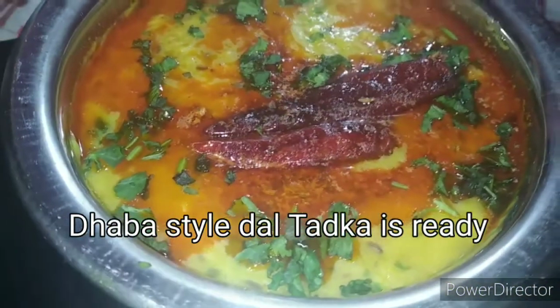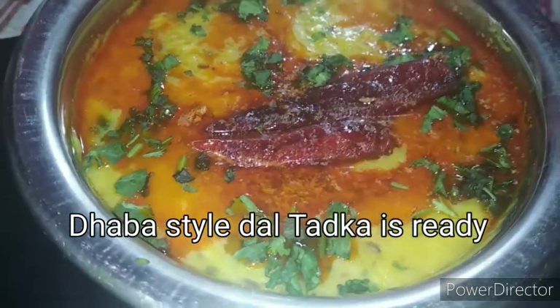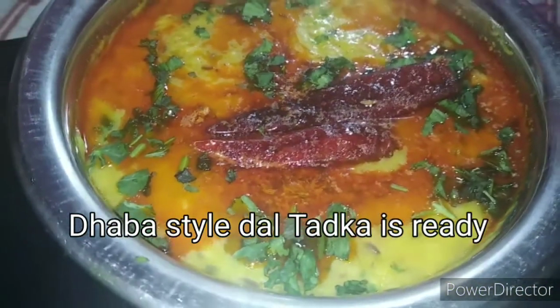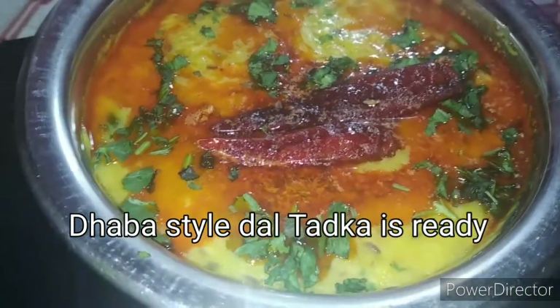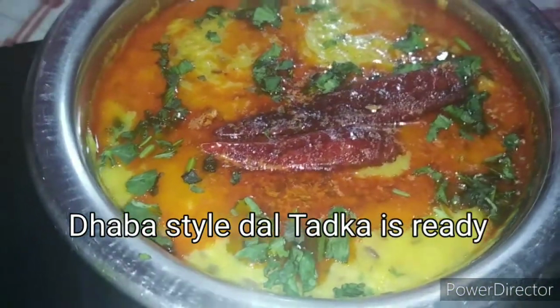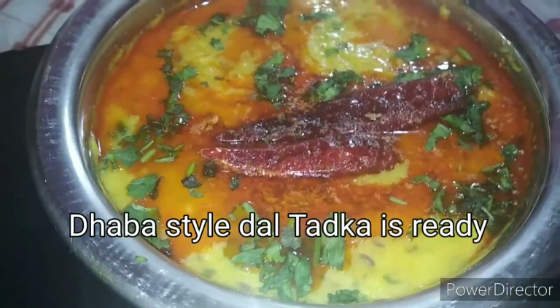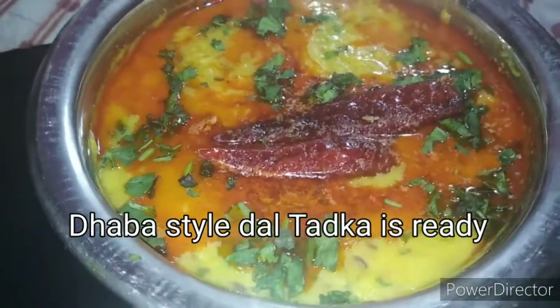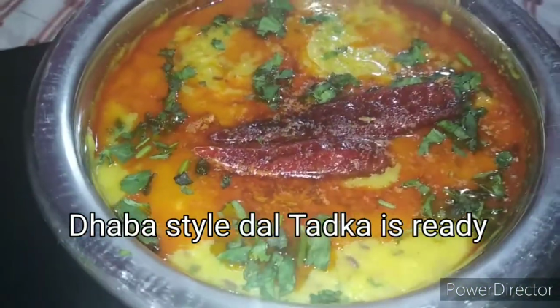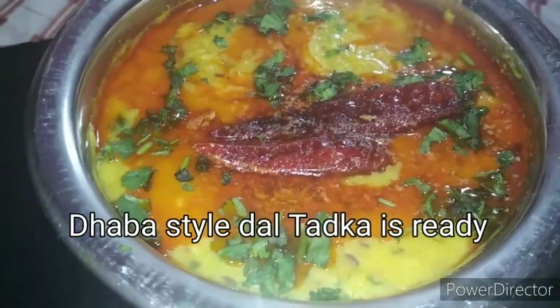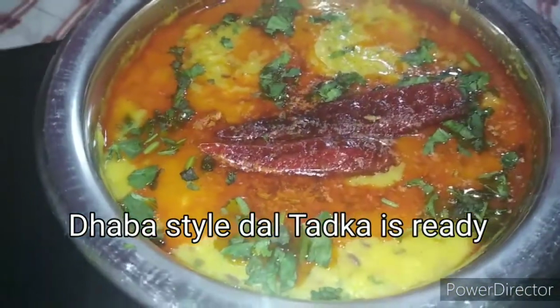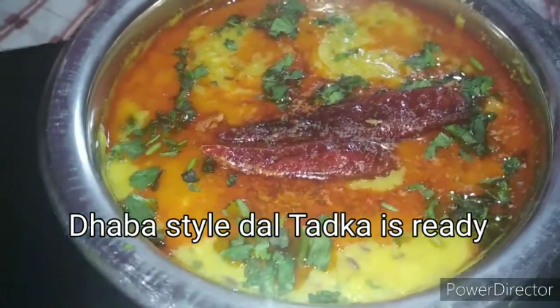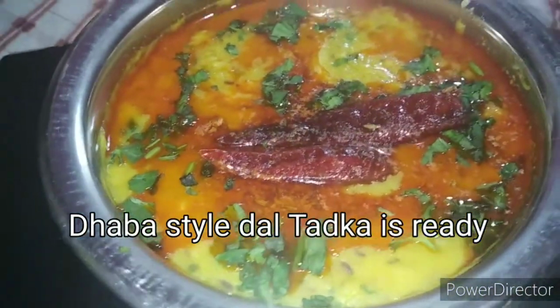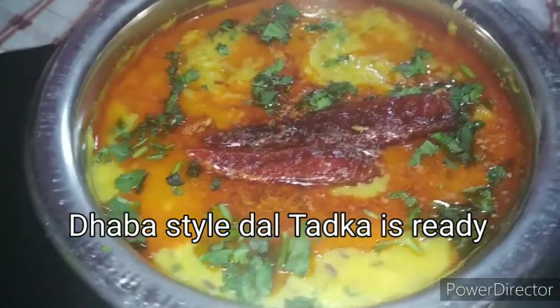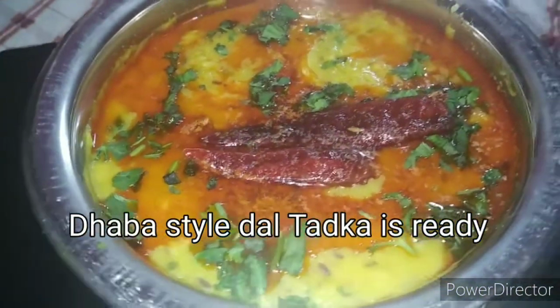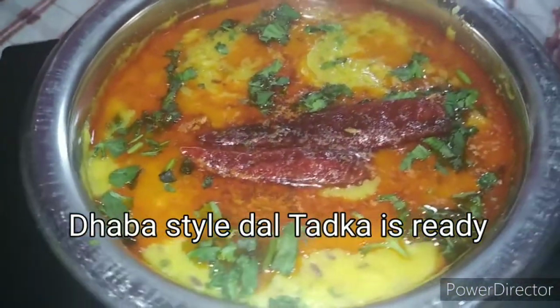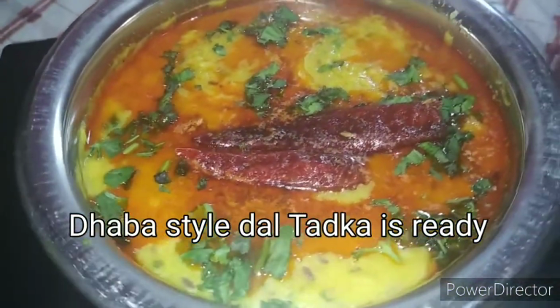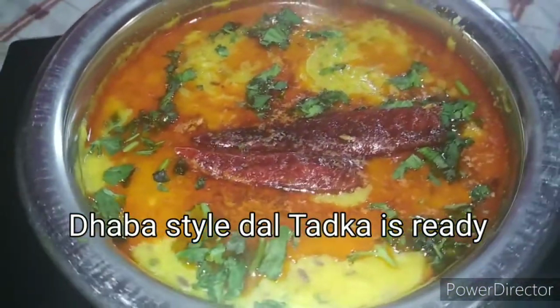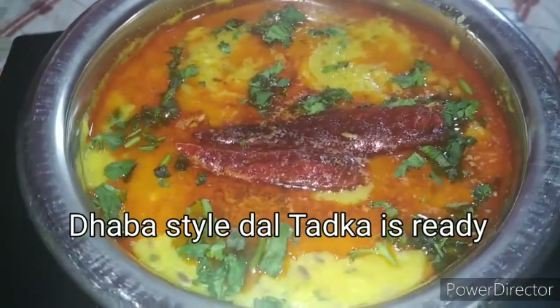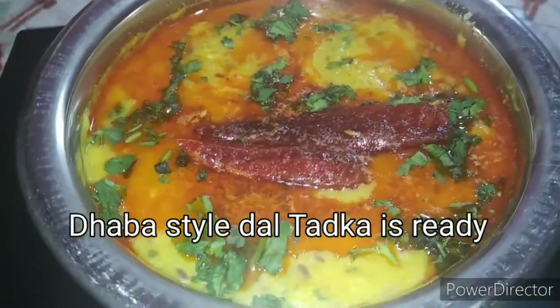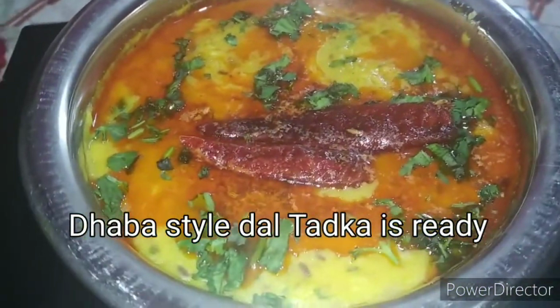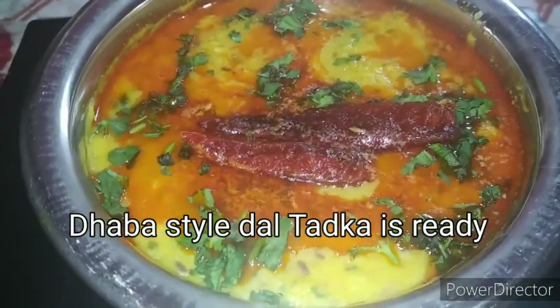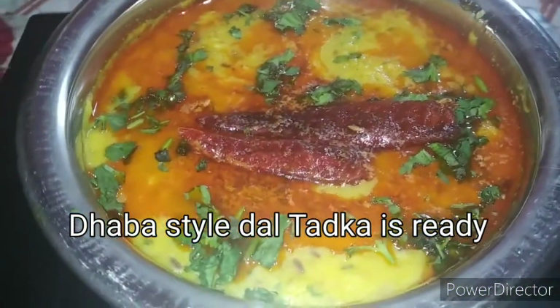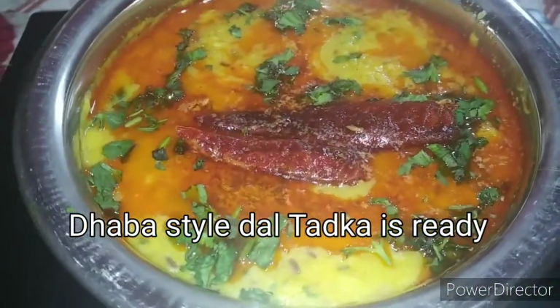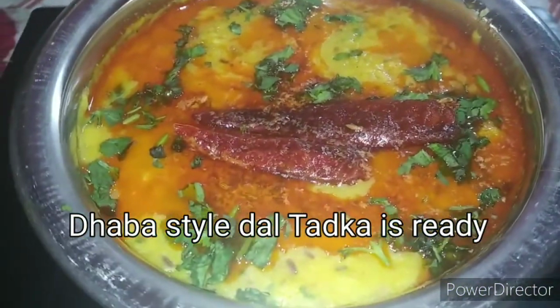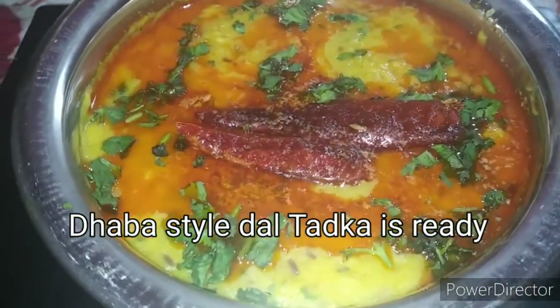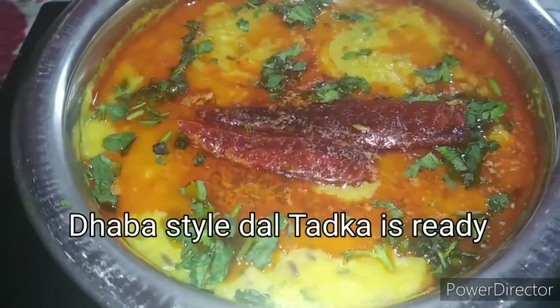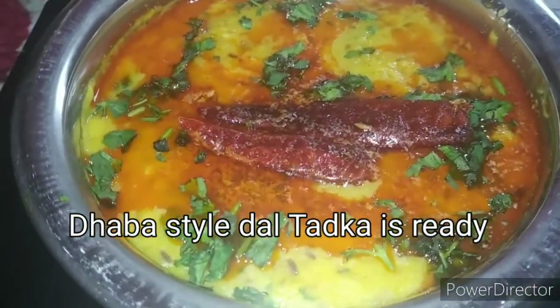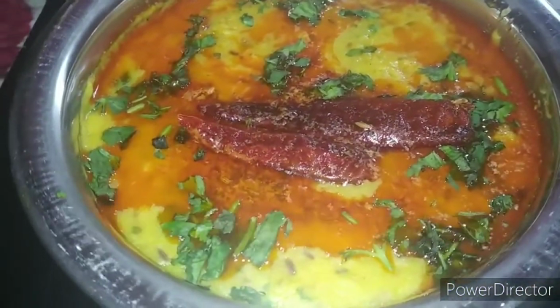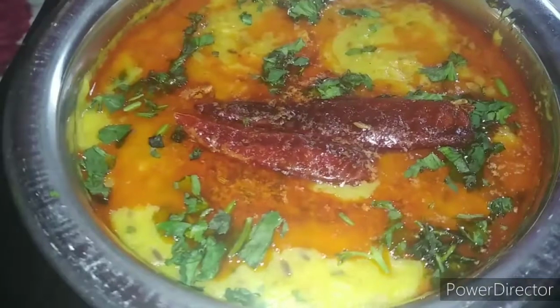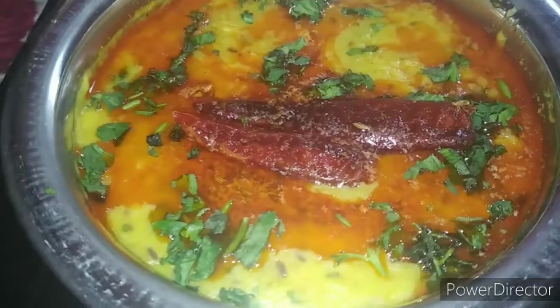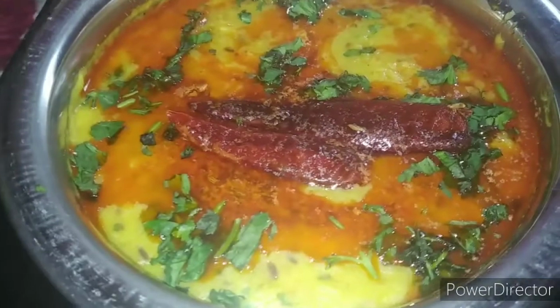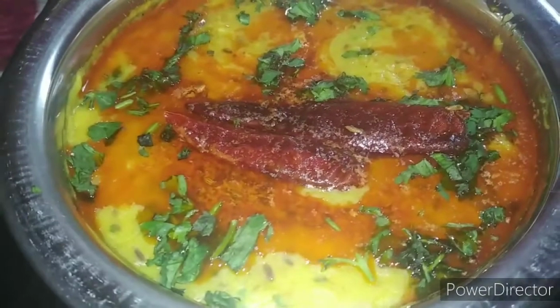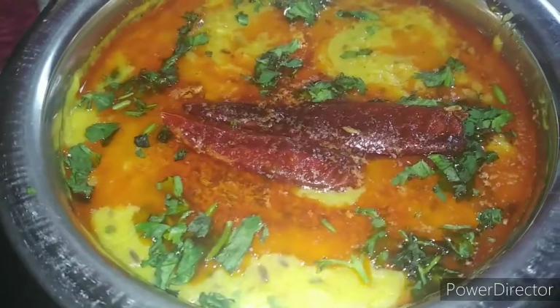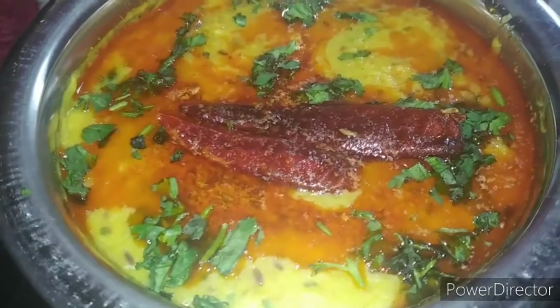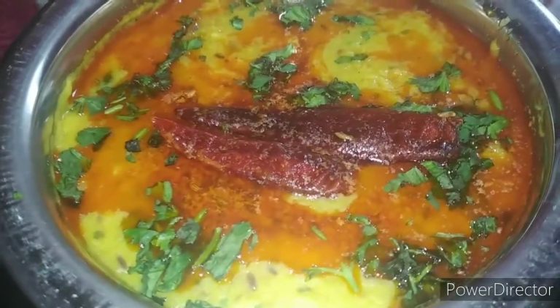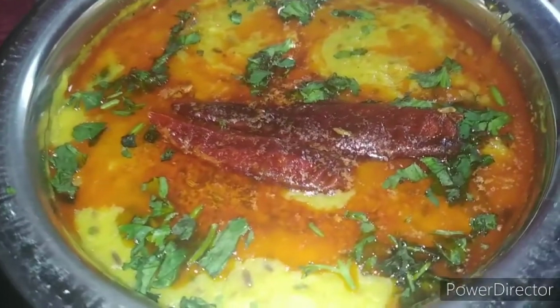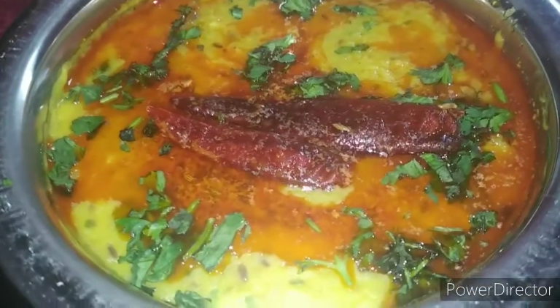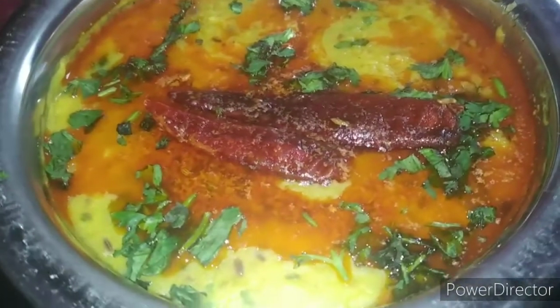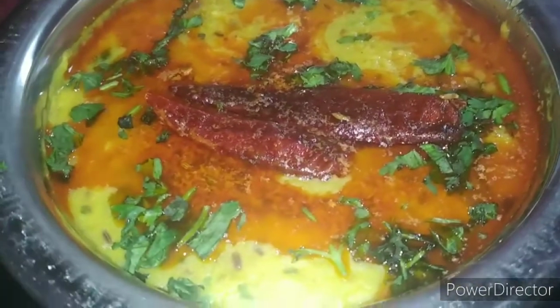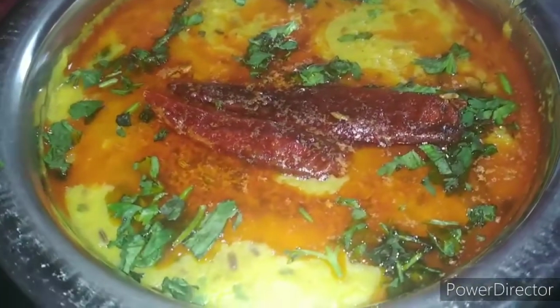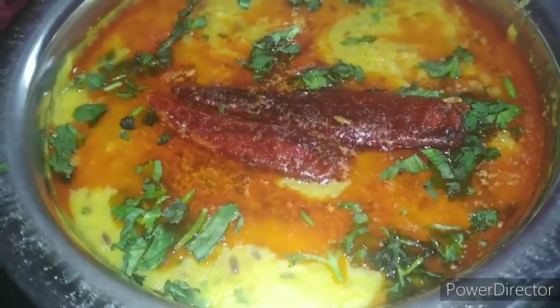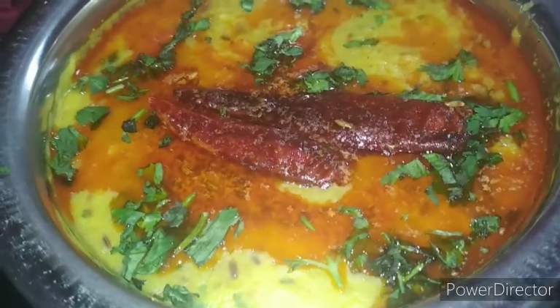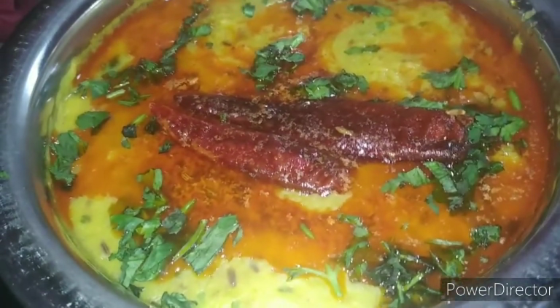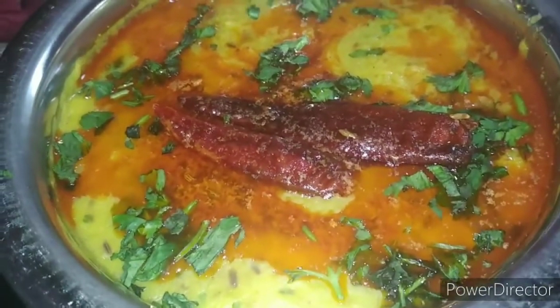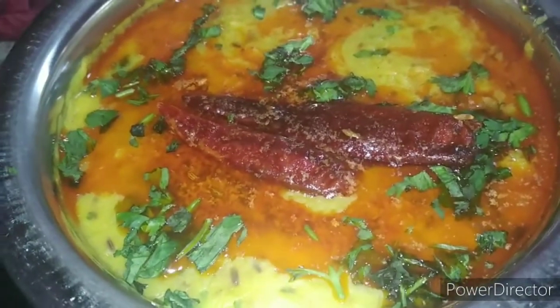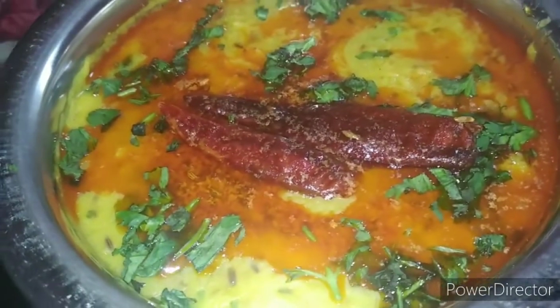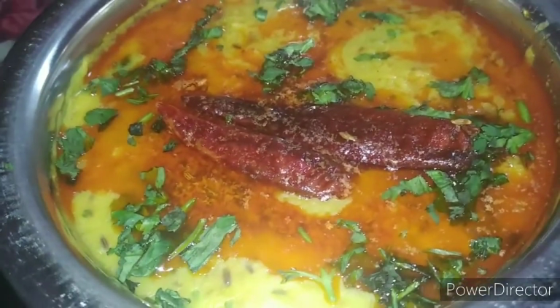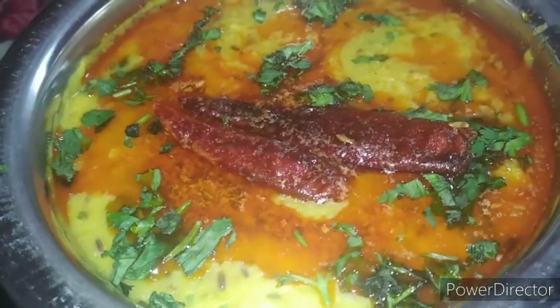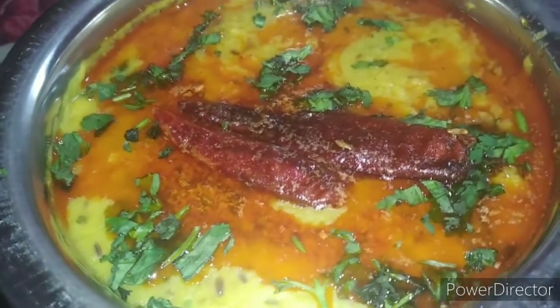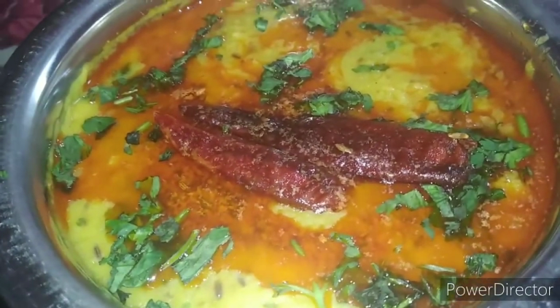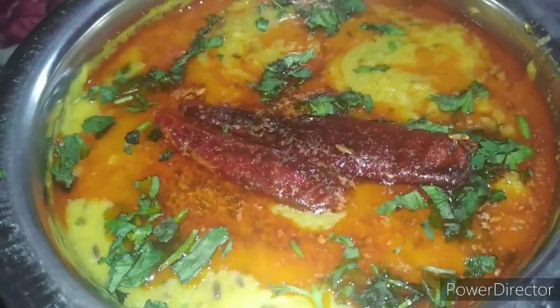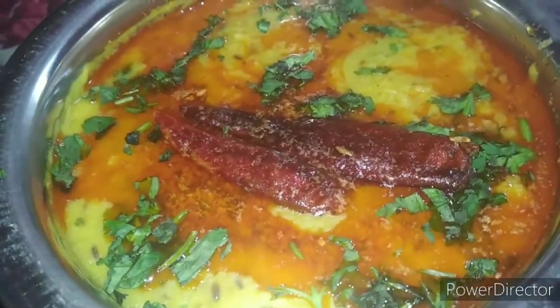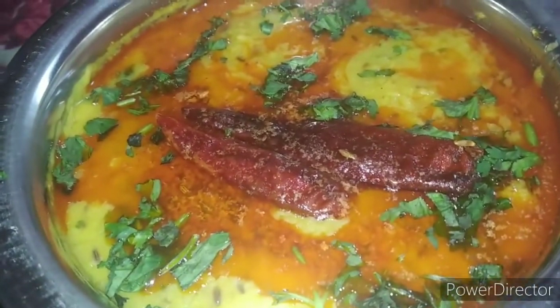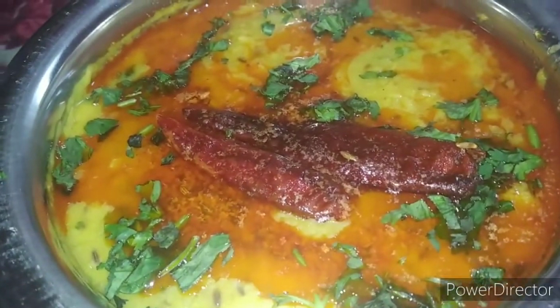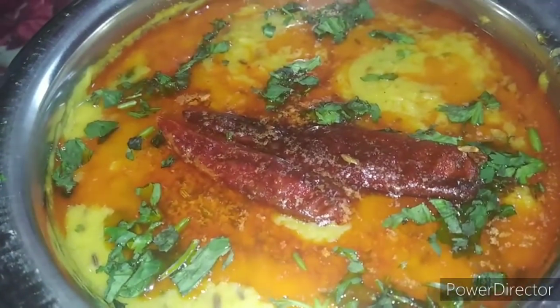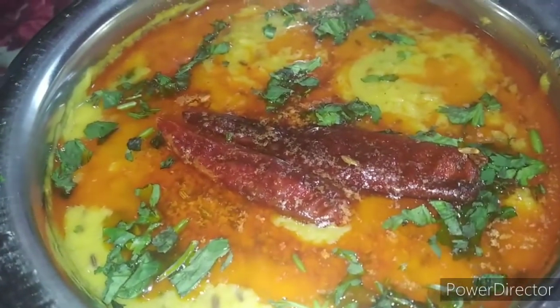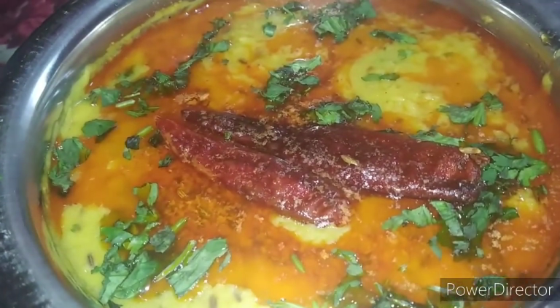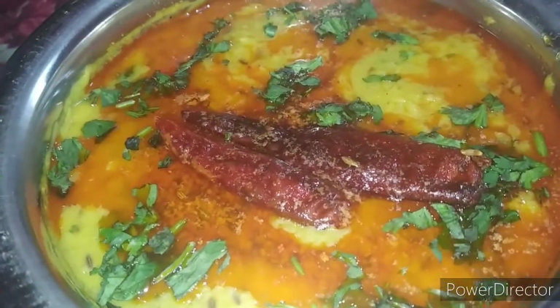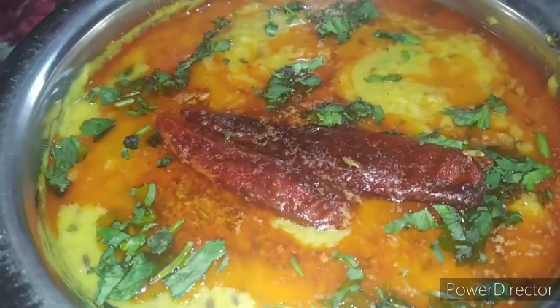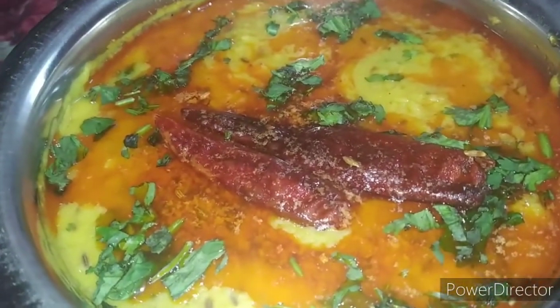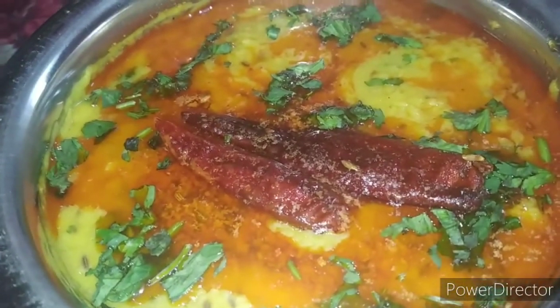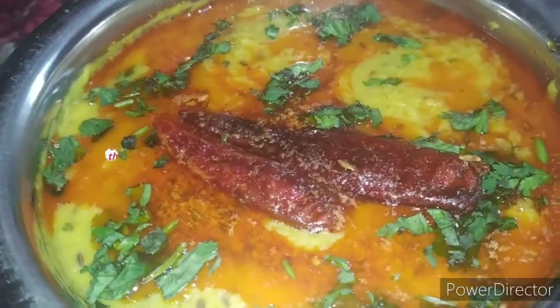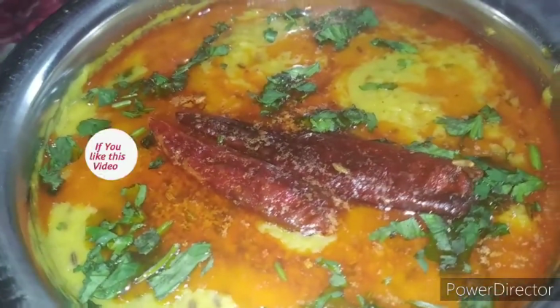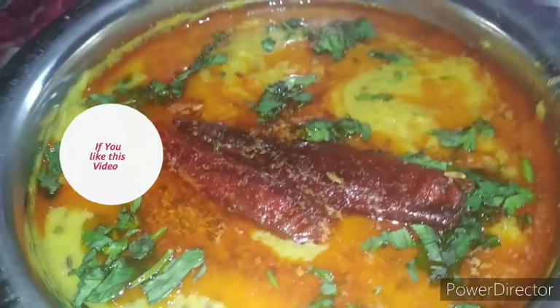Dhaba style dal tadka ready hai! Isse aap jab bhi normal dal se hut ke kuch banana chahein, try kar sakte hain.